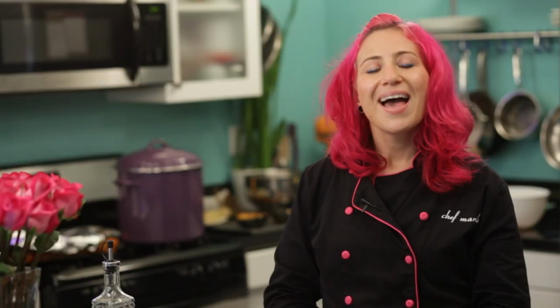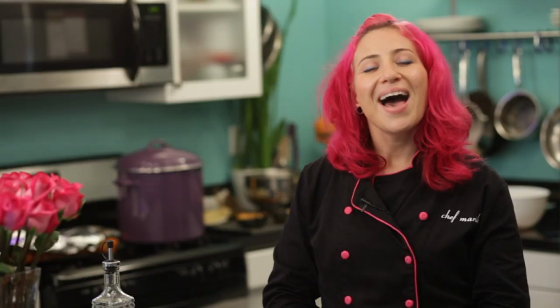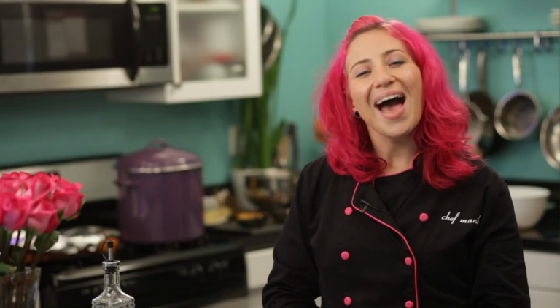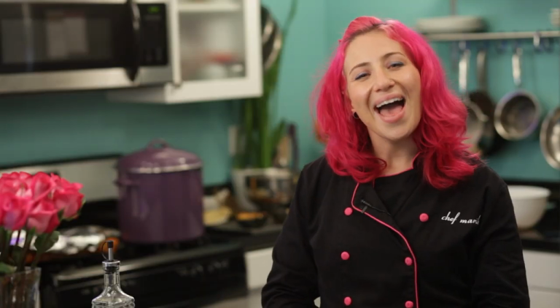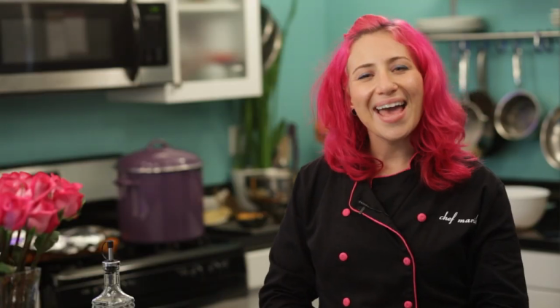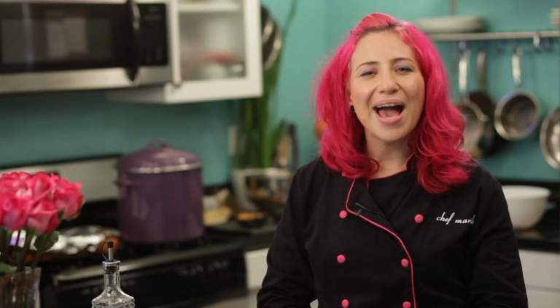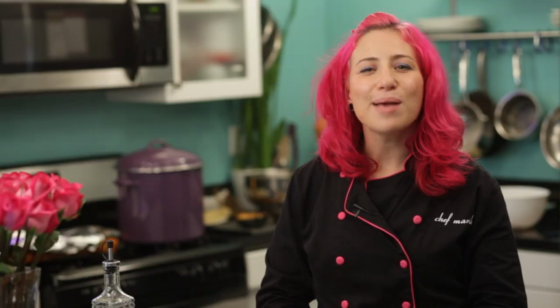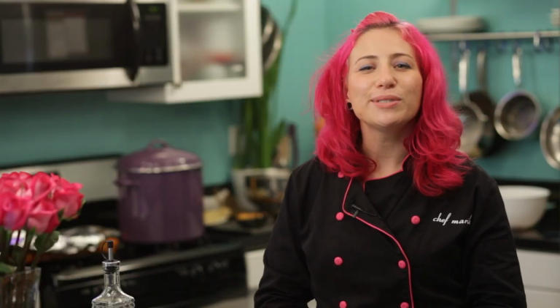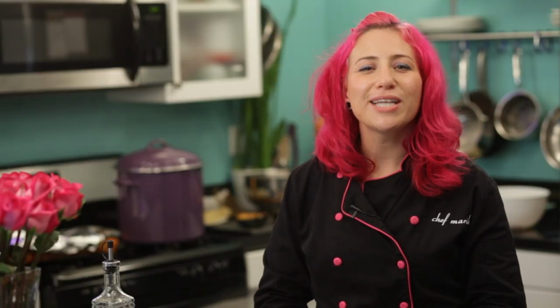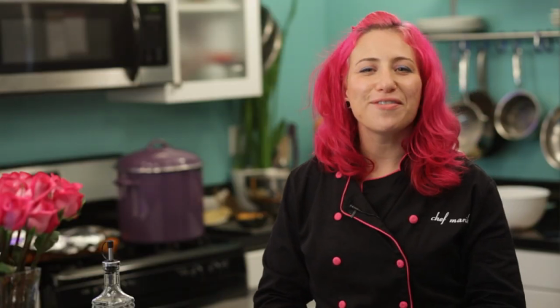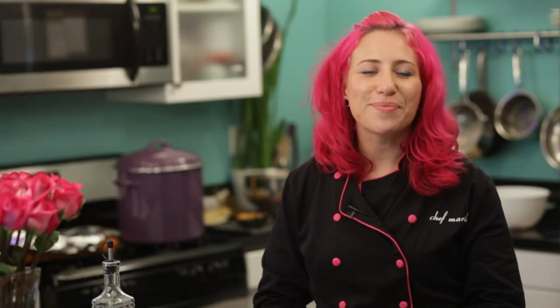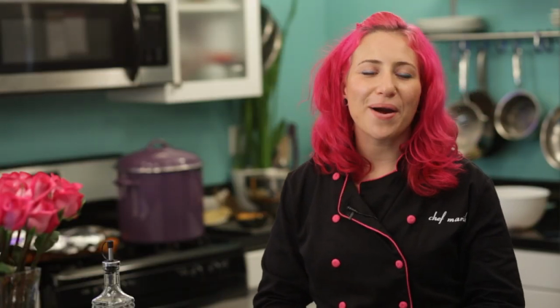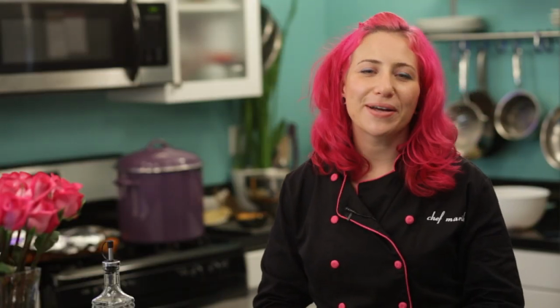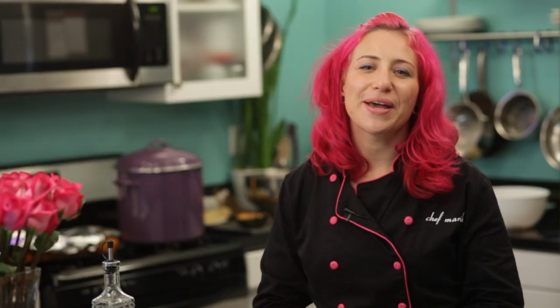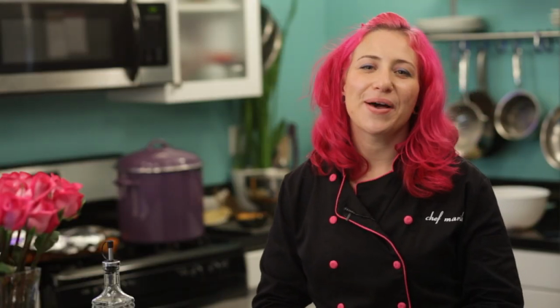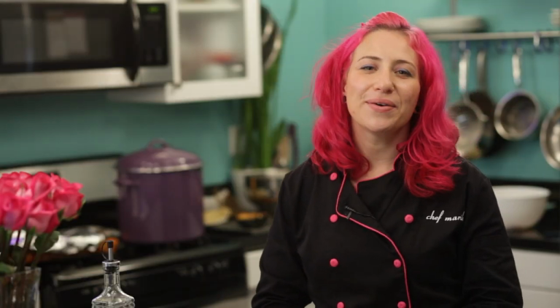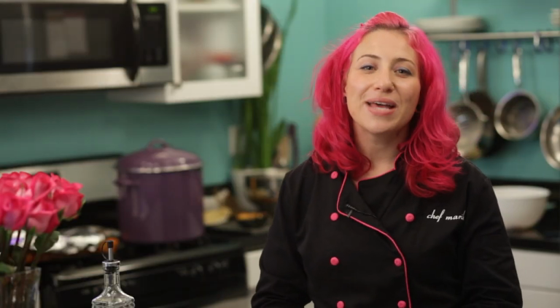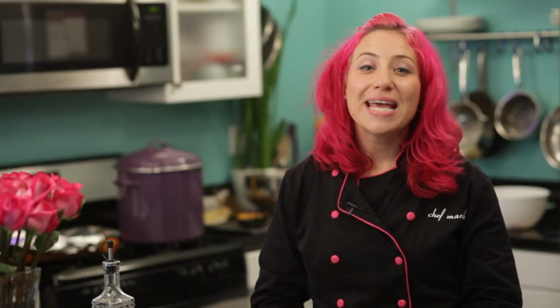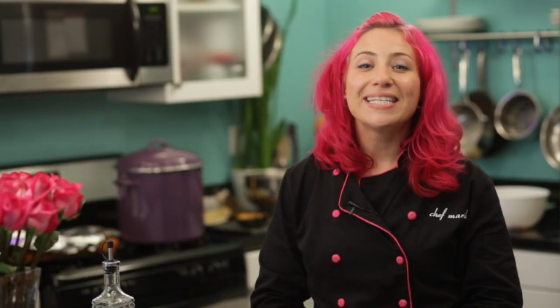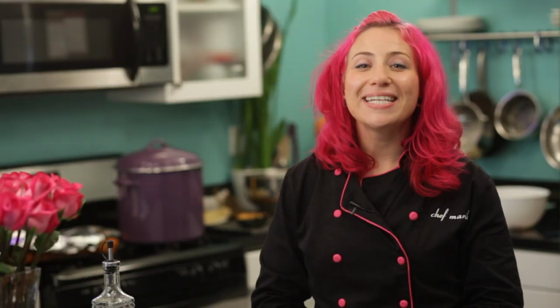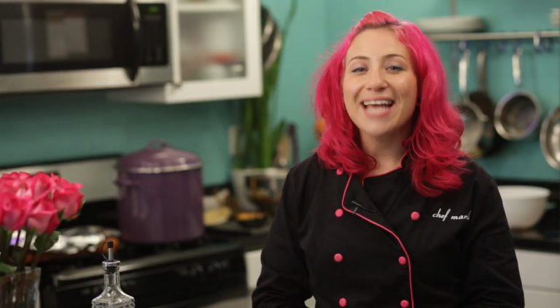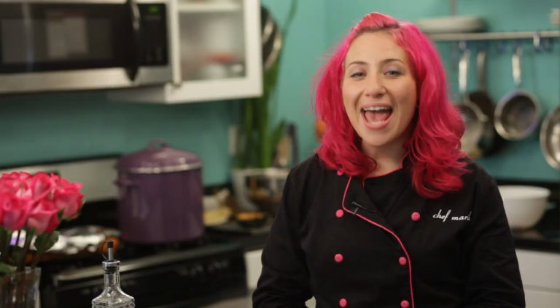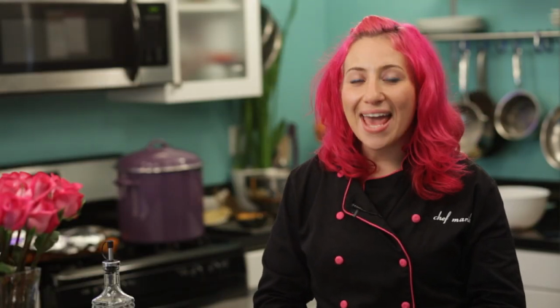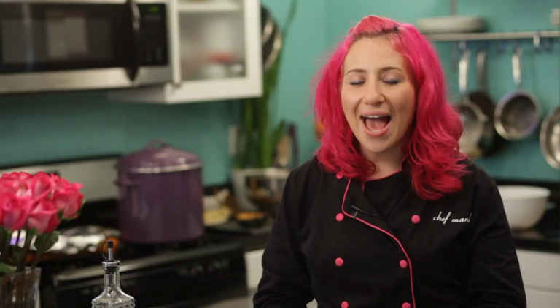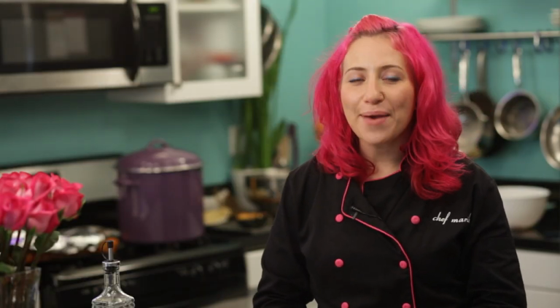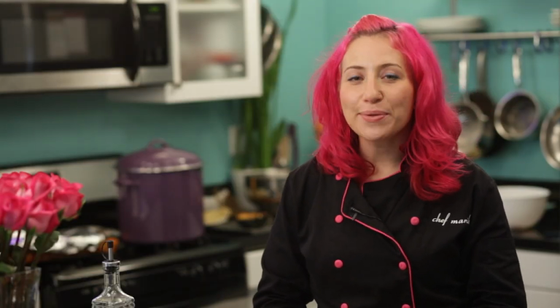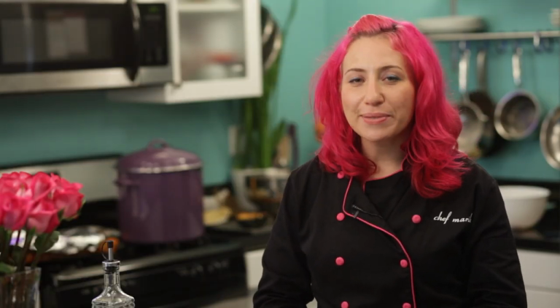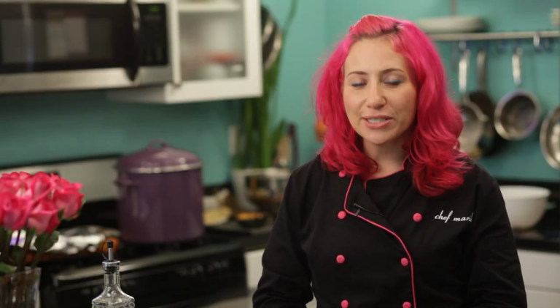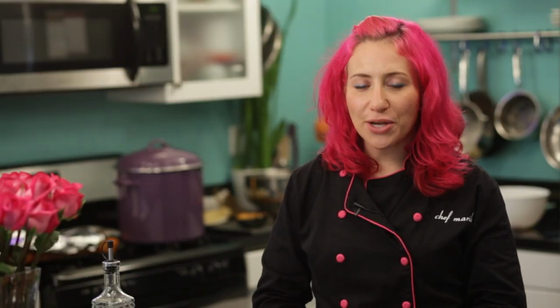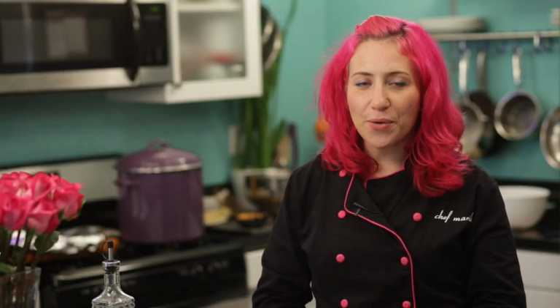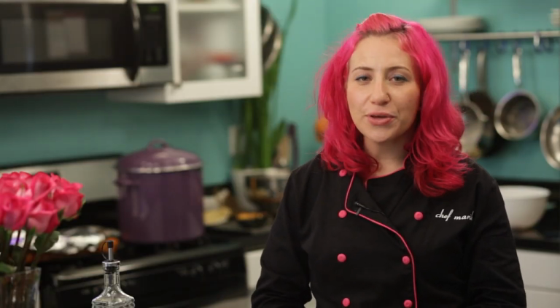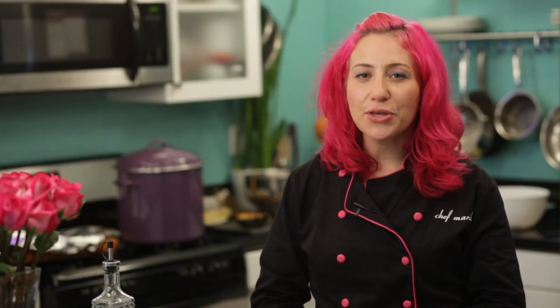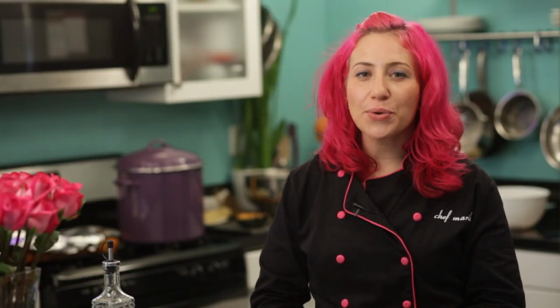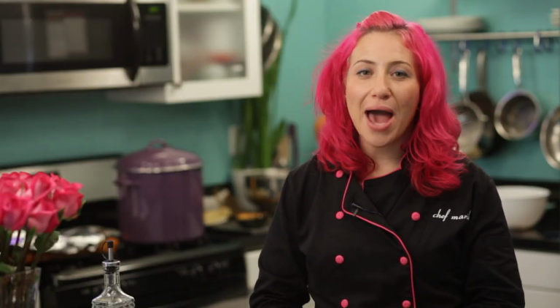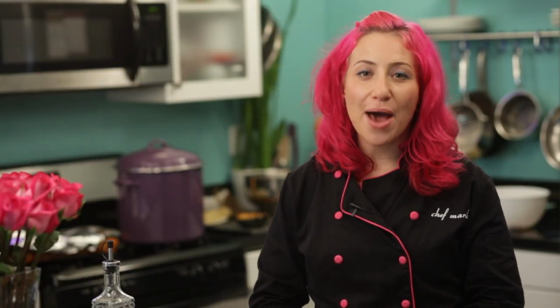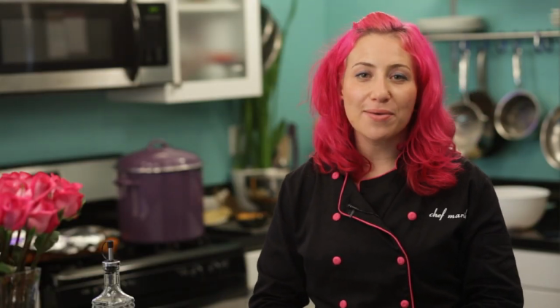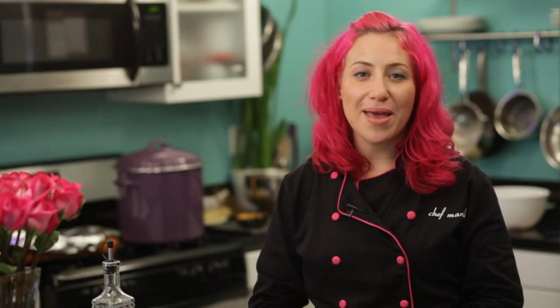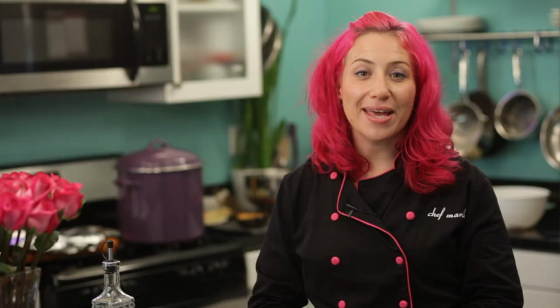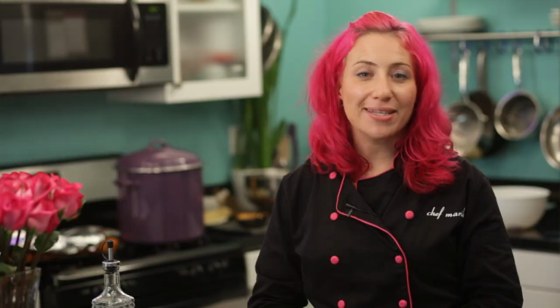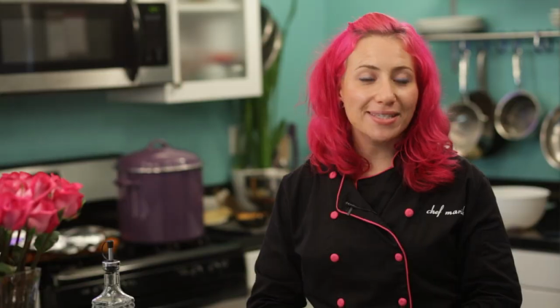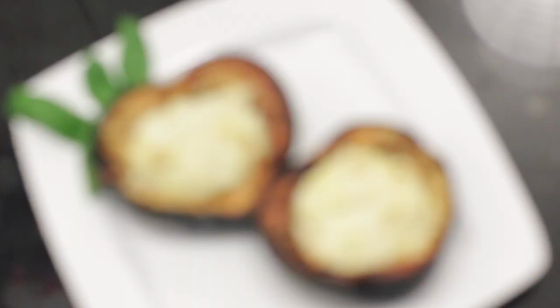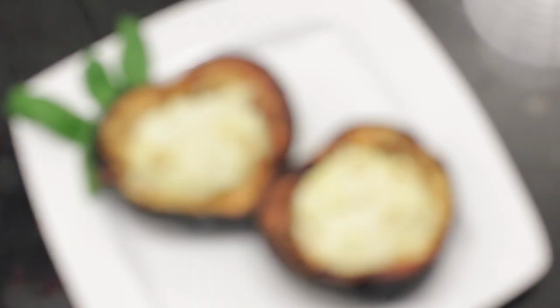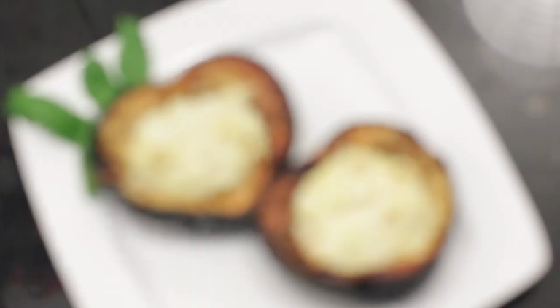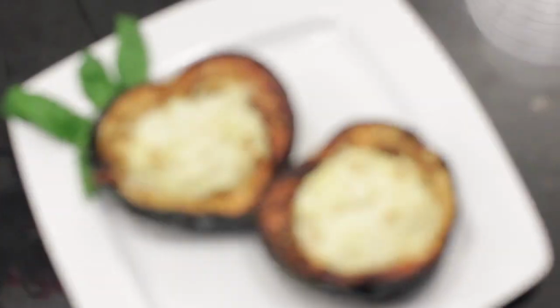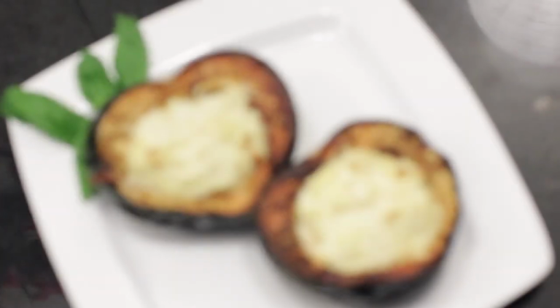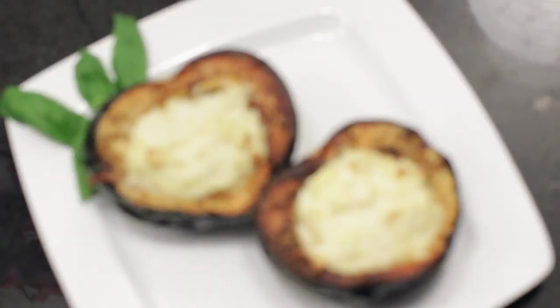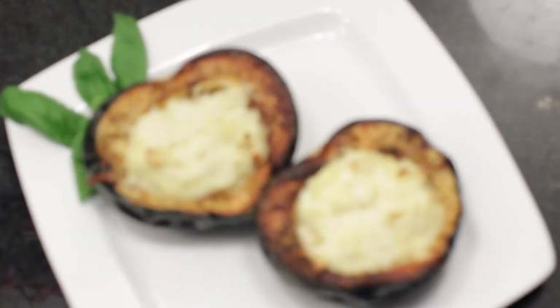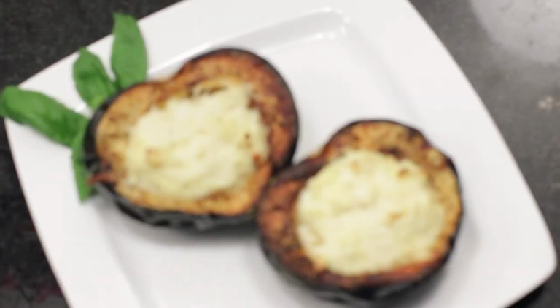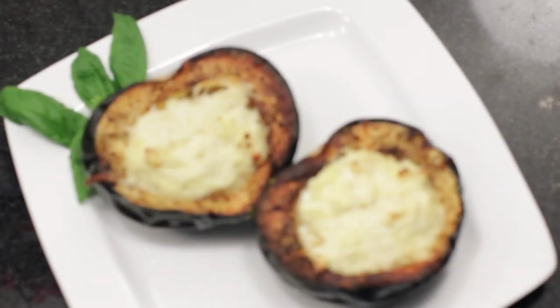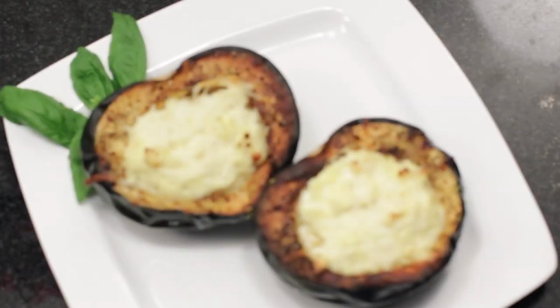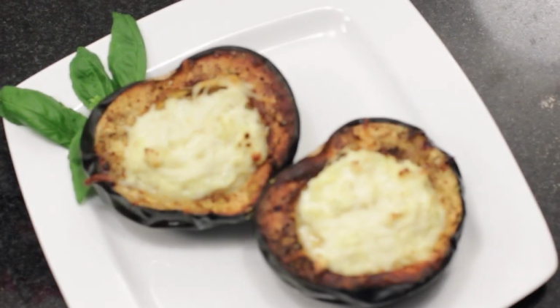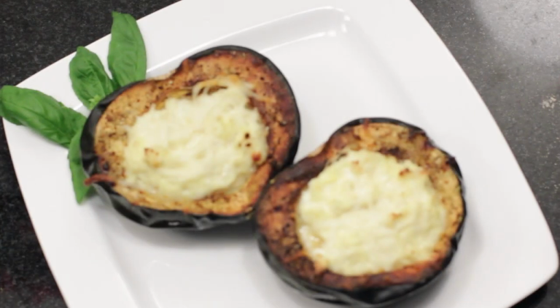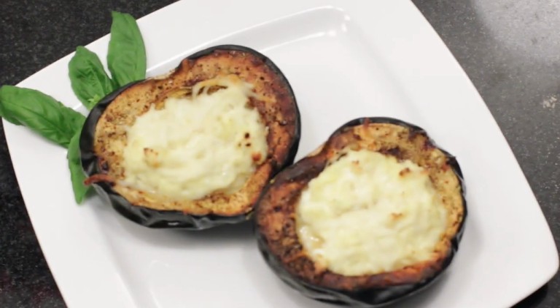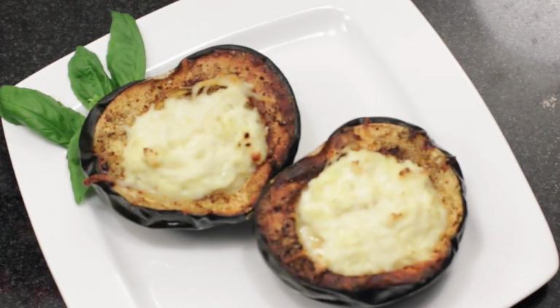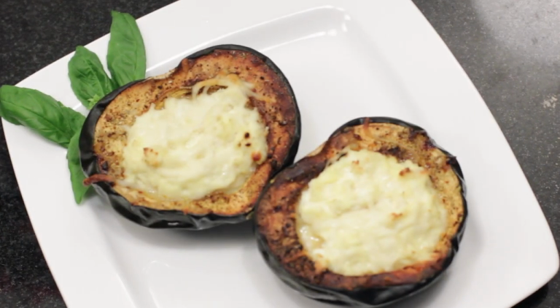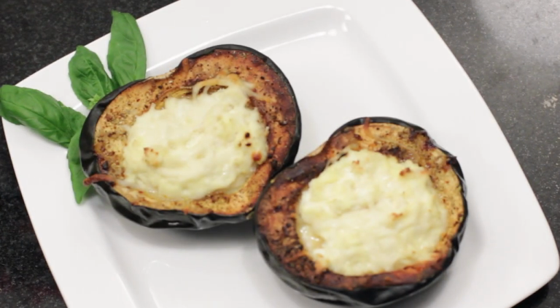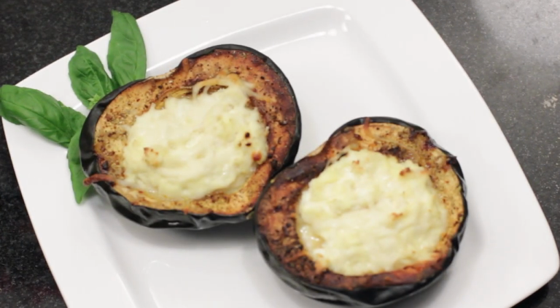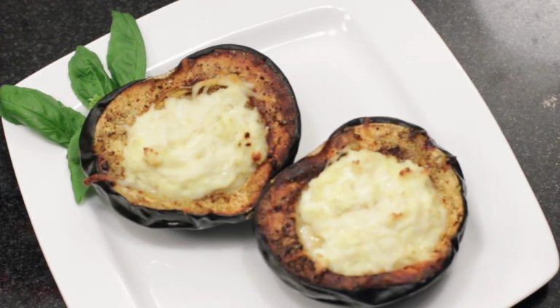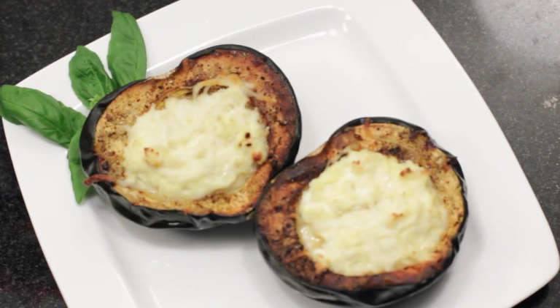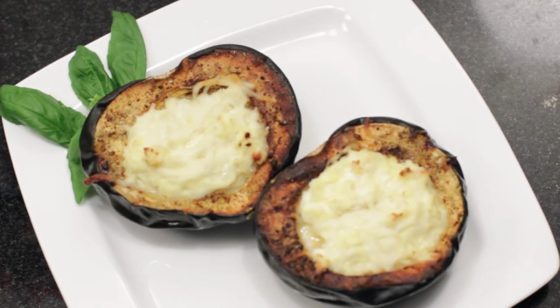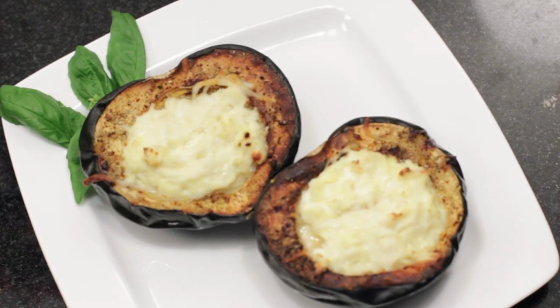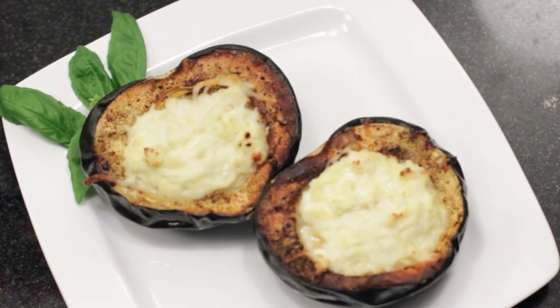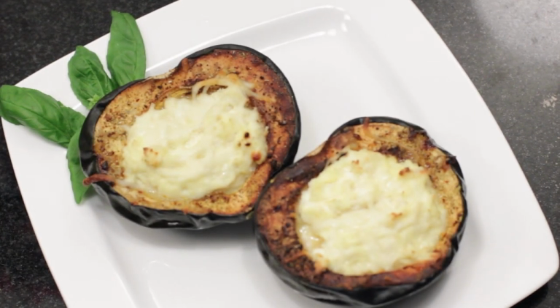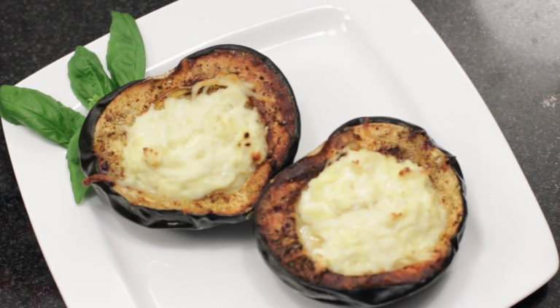Hi, I'm Chef Mariko. Today I will be showing you how to make a stuffed acorn squash with ricotta.